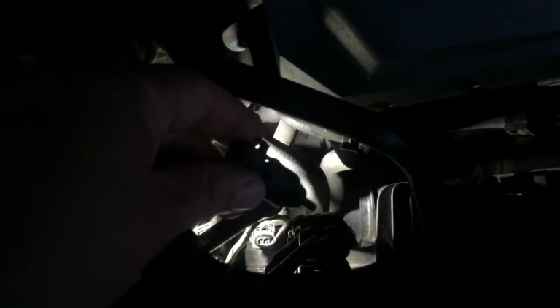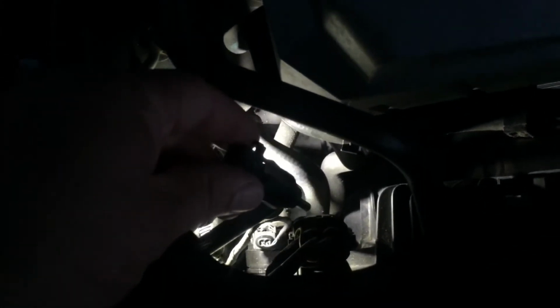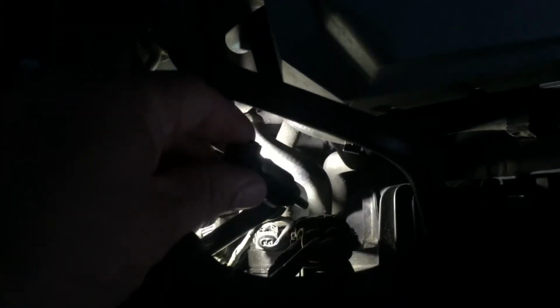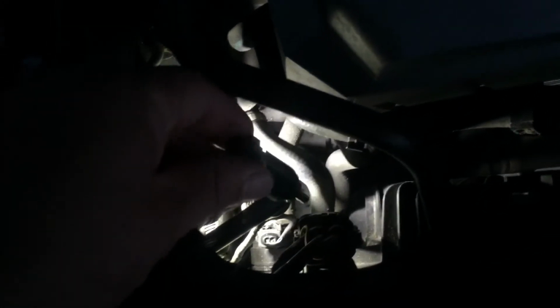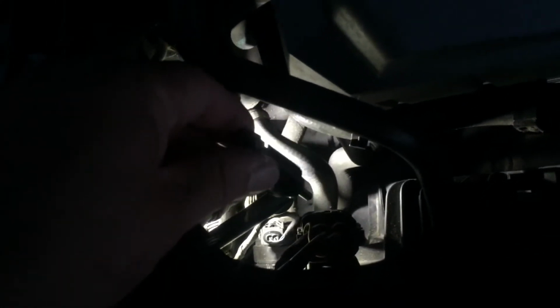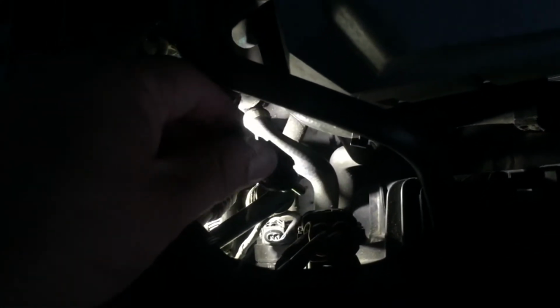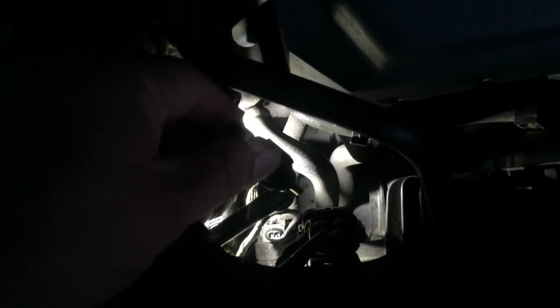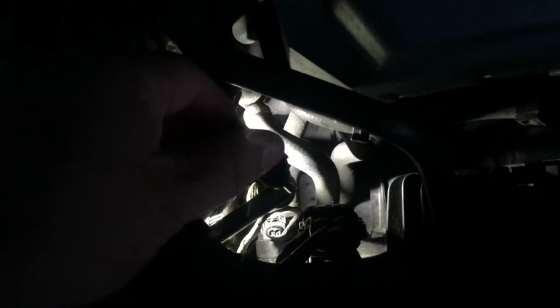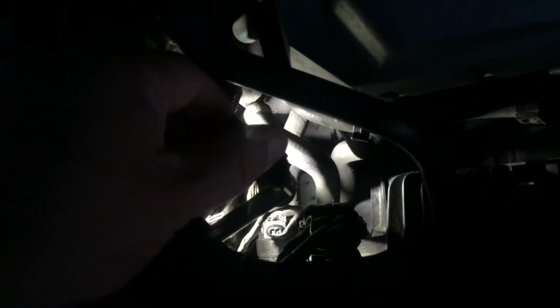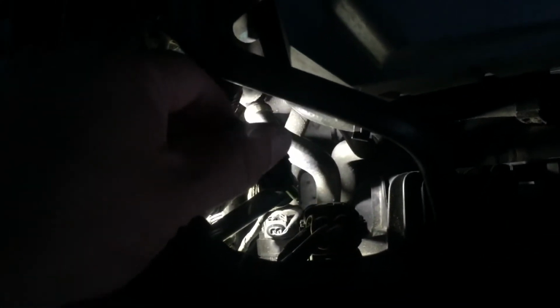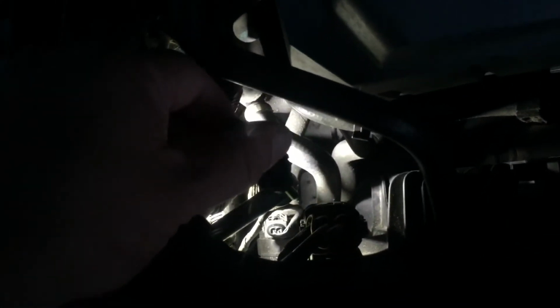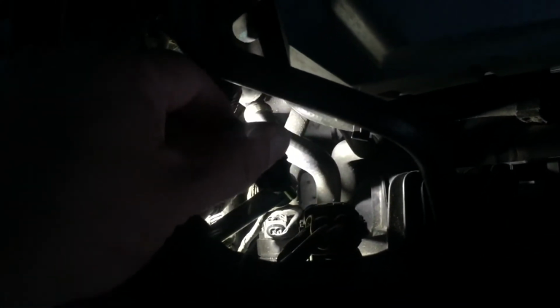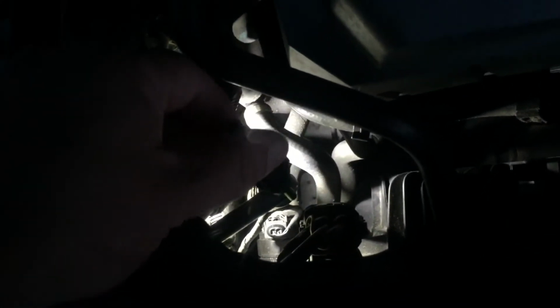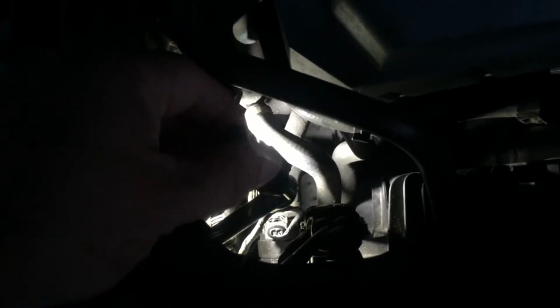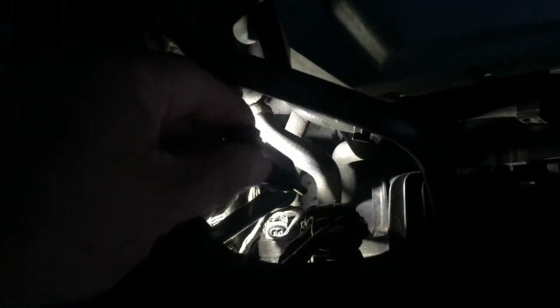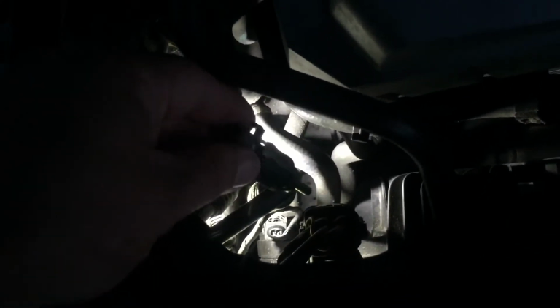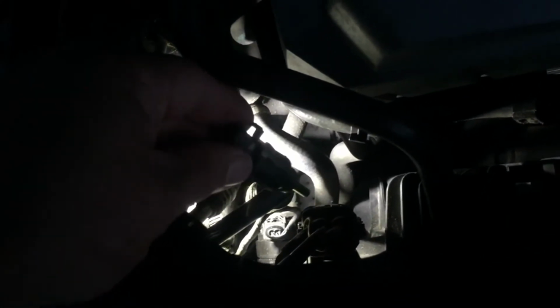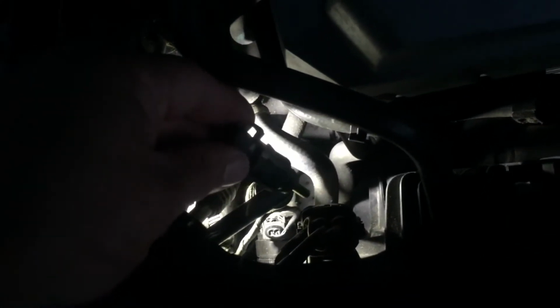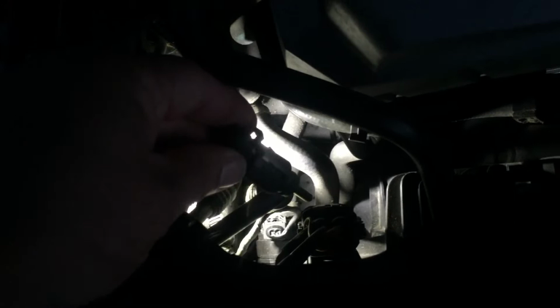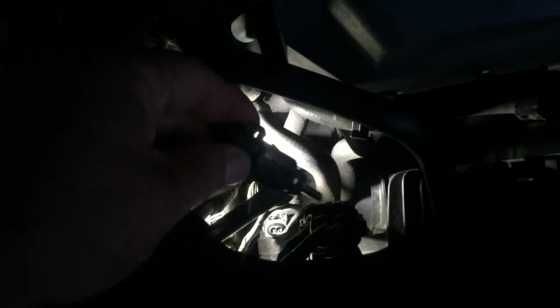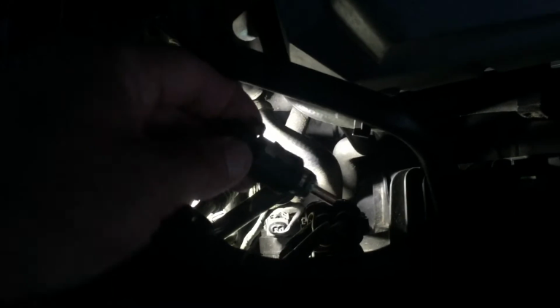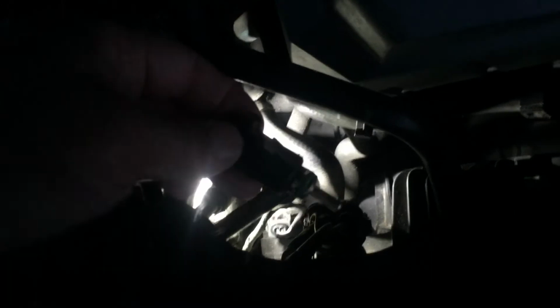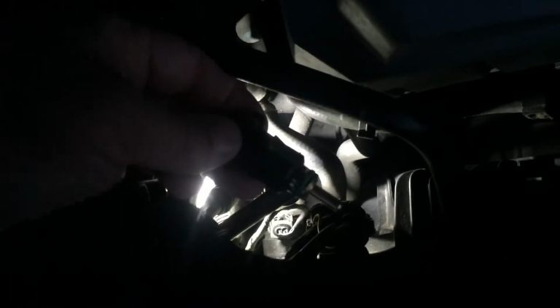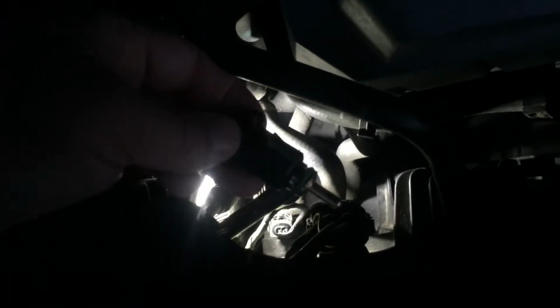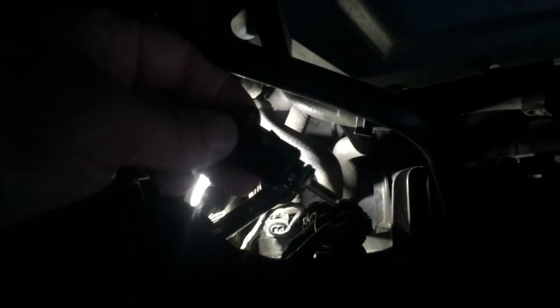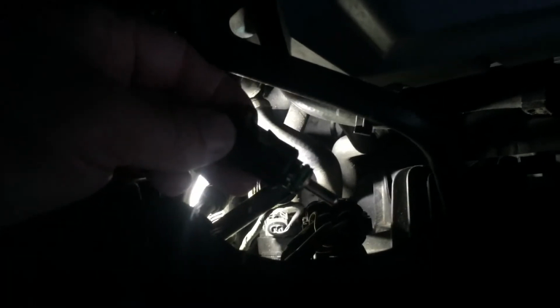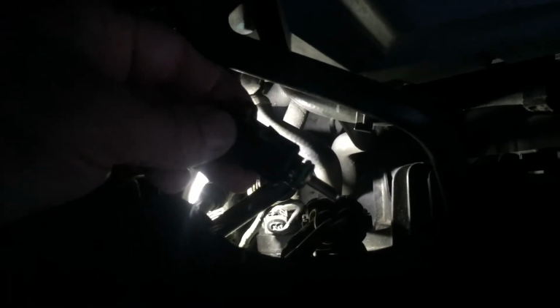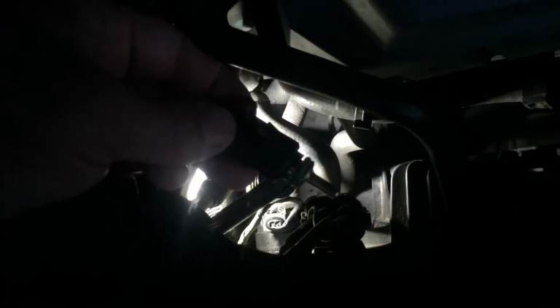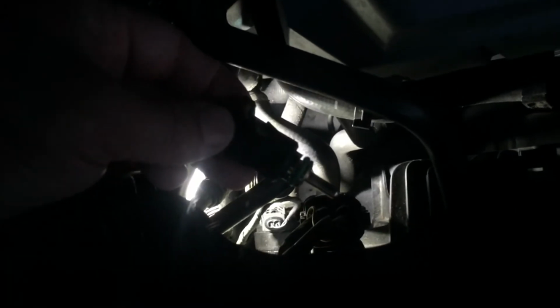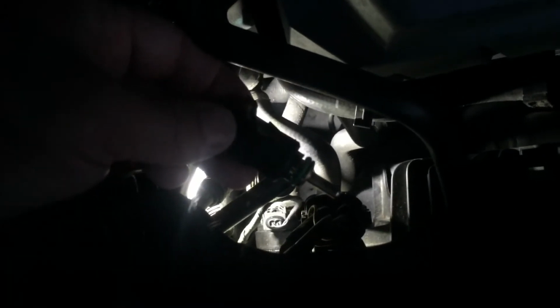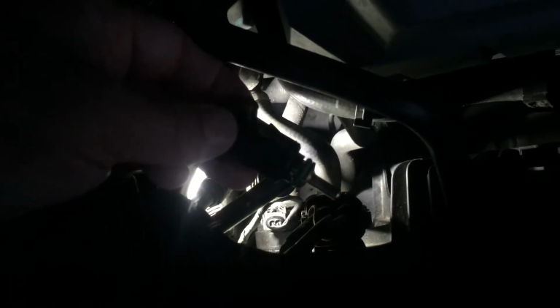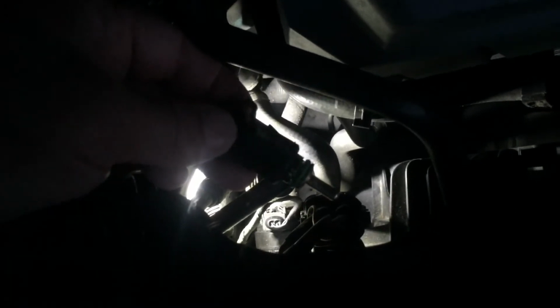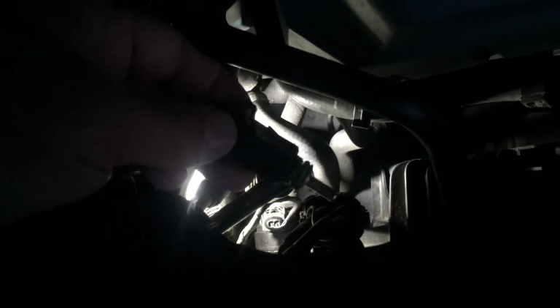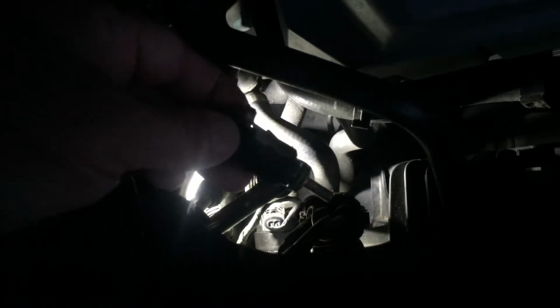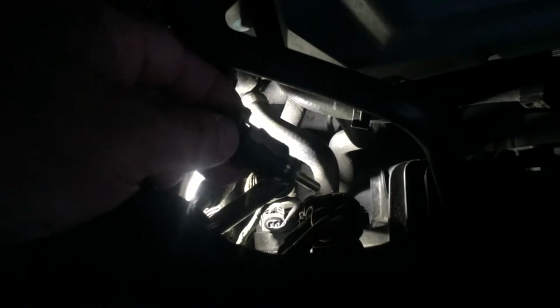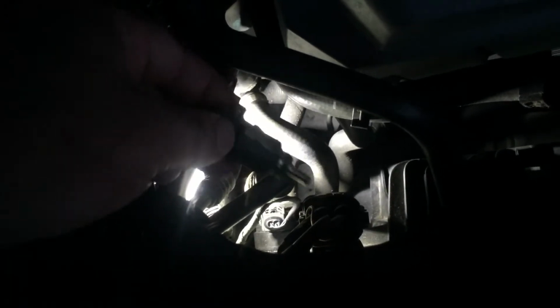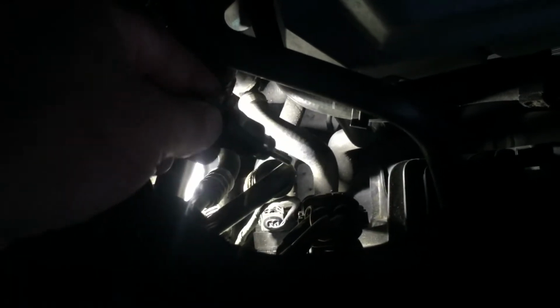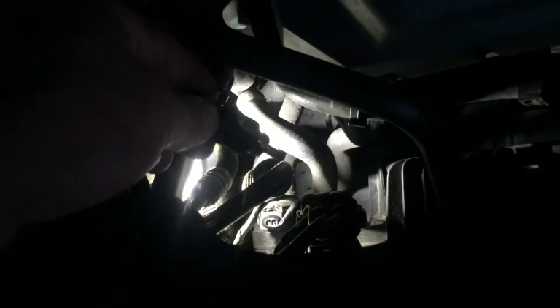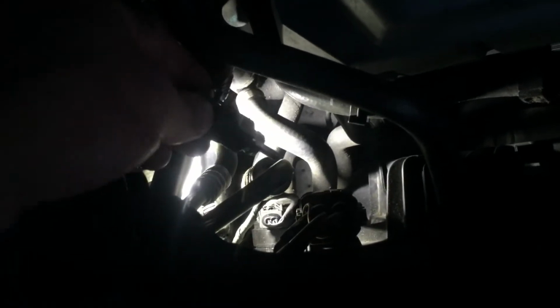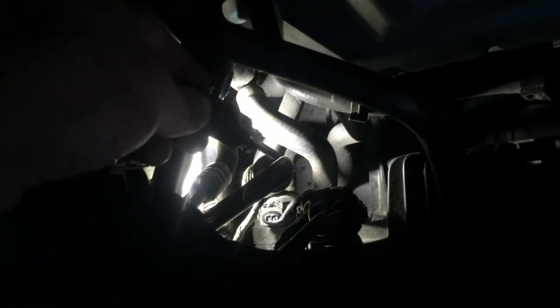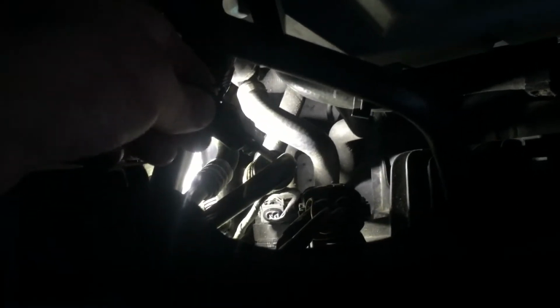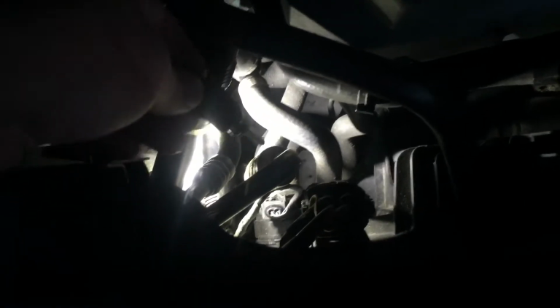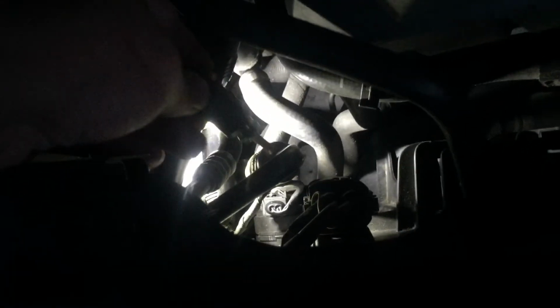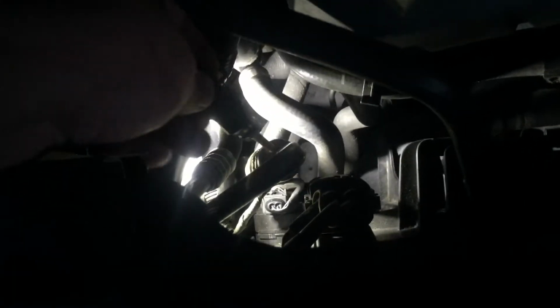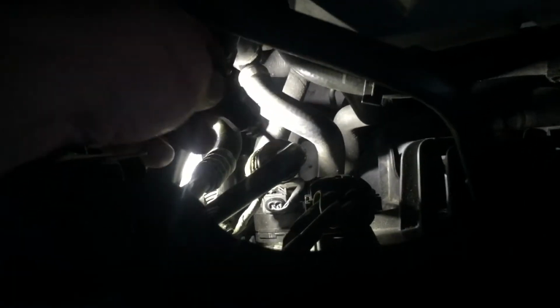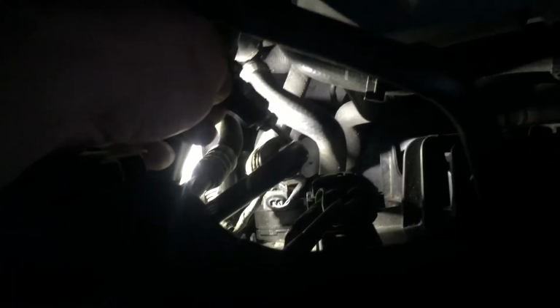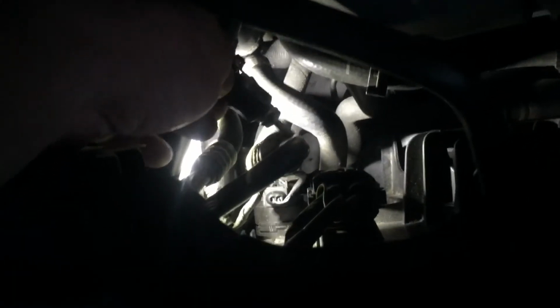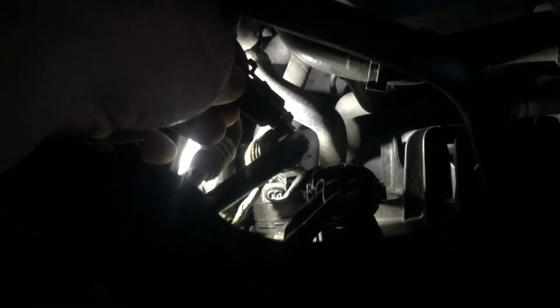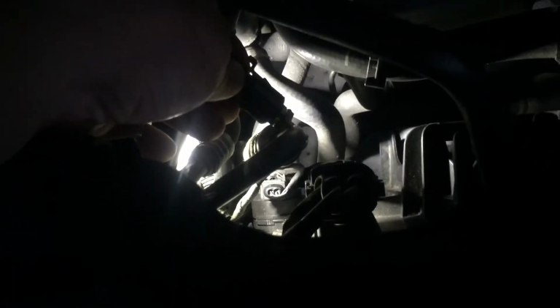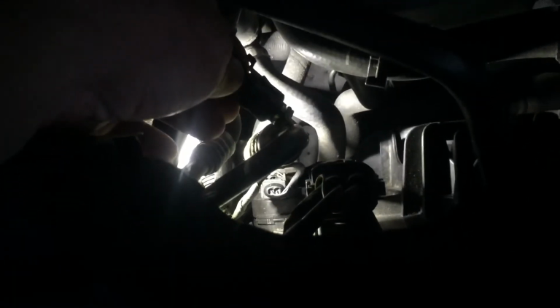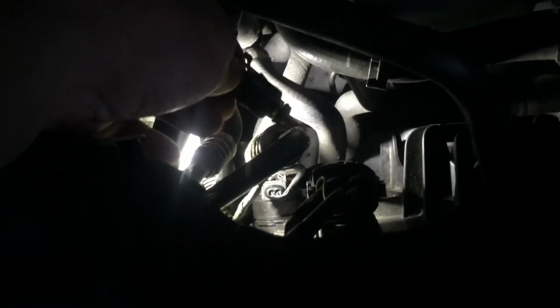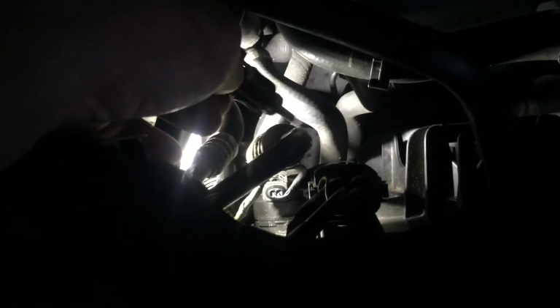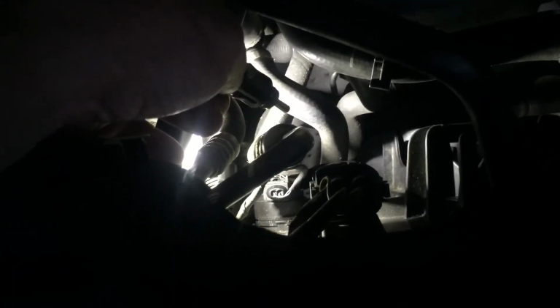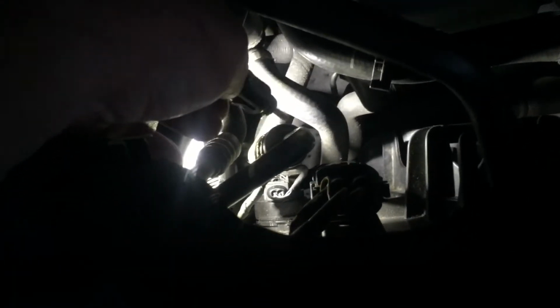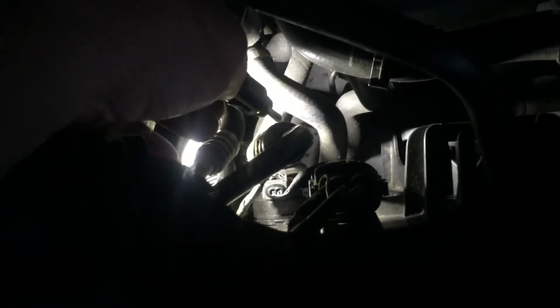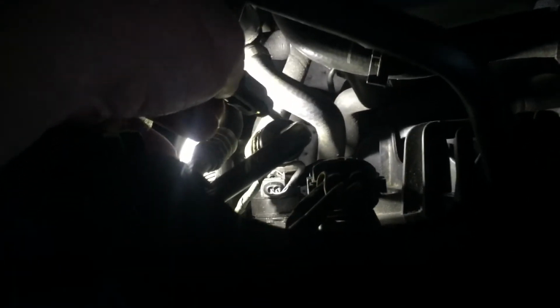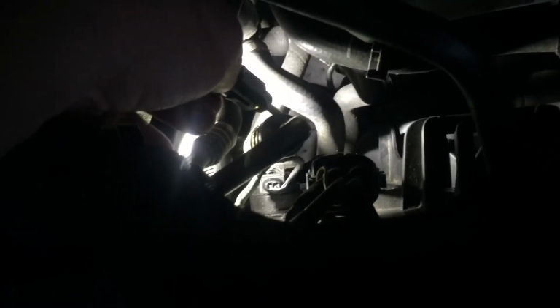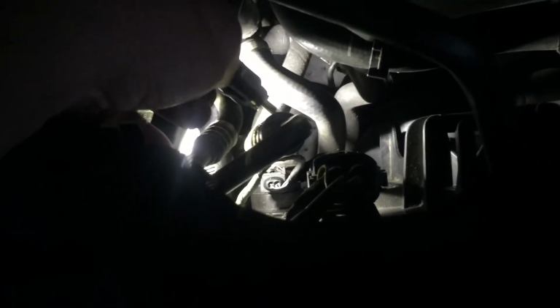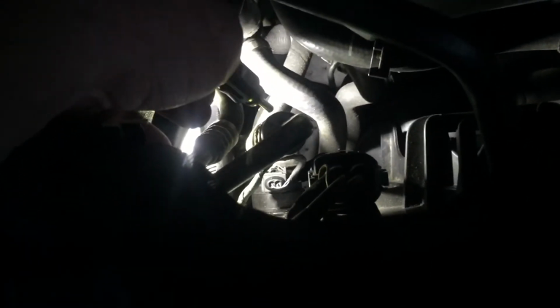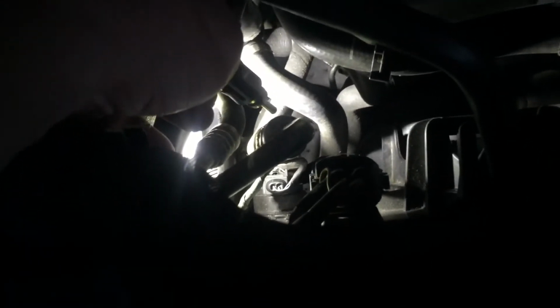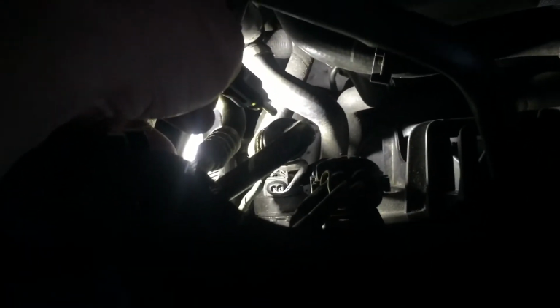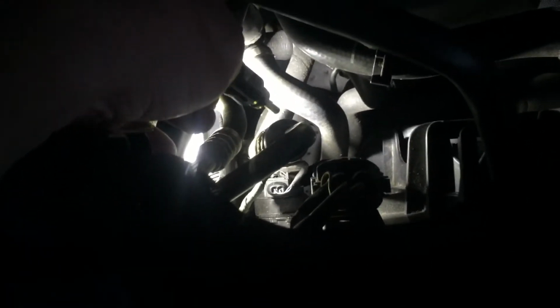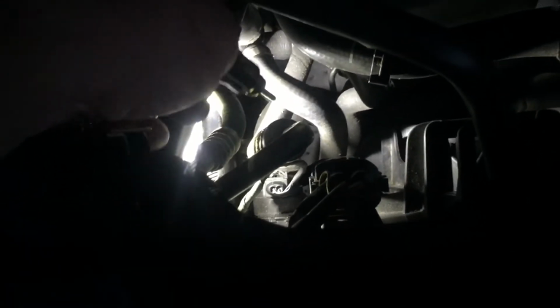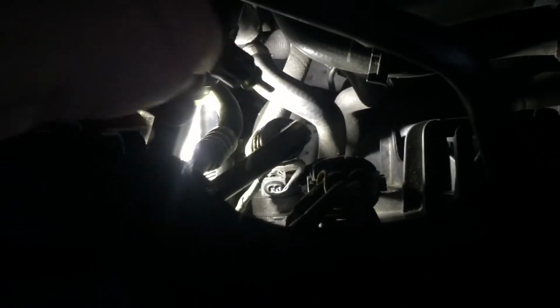Here's the new sensor. This just snaps into place — it has an o-ring on the bottom. It's a little hard to see, but I've got my light set up down there.